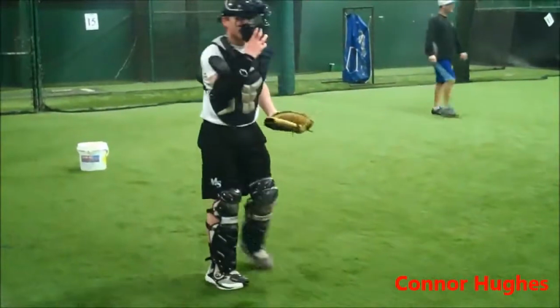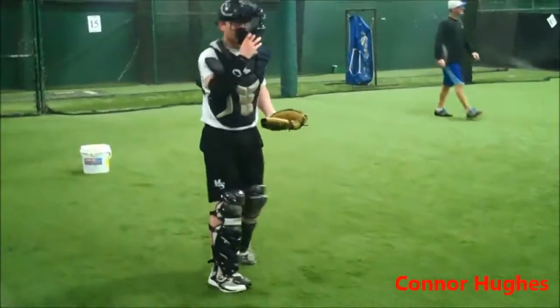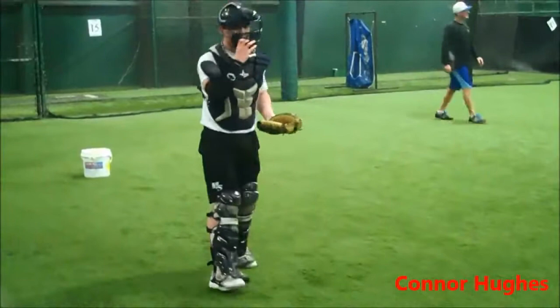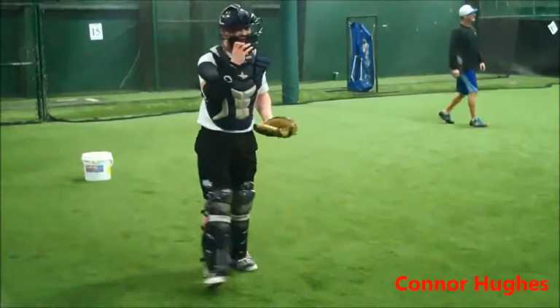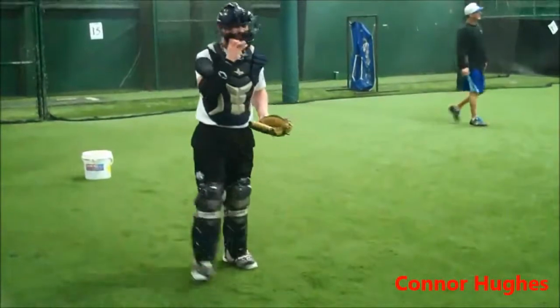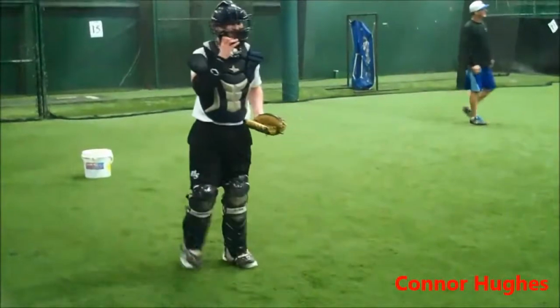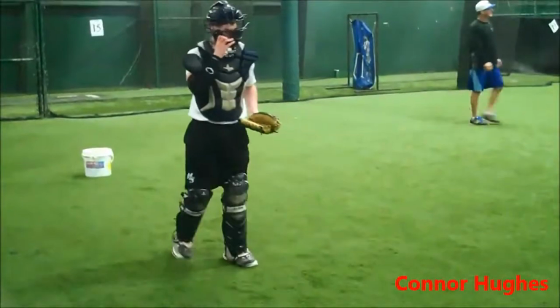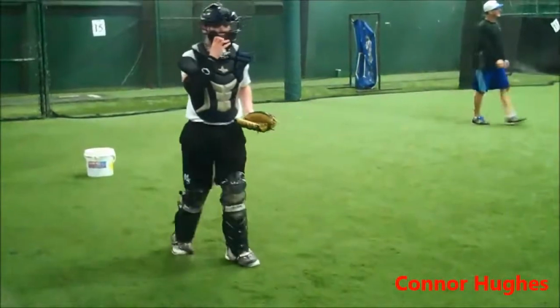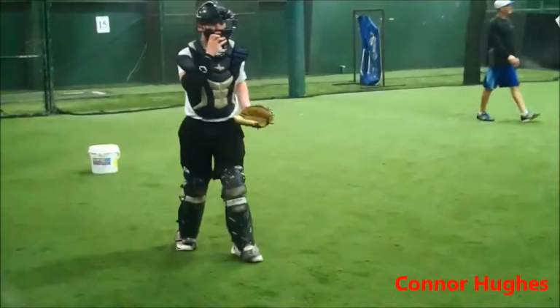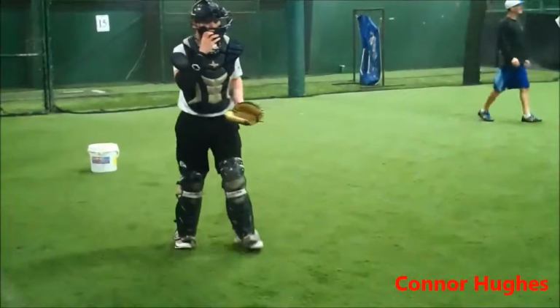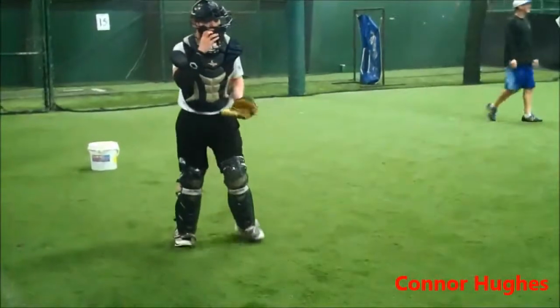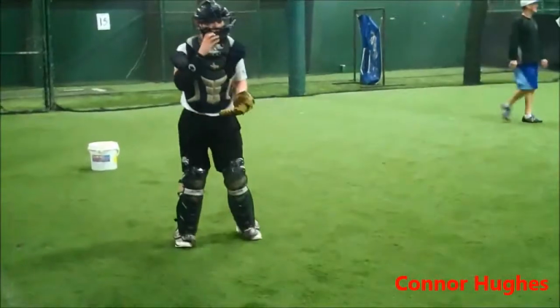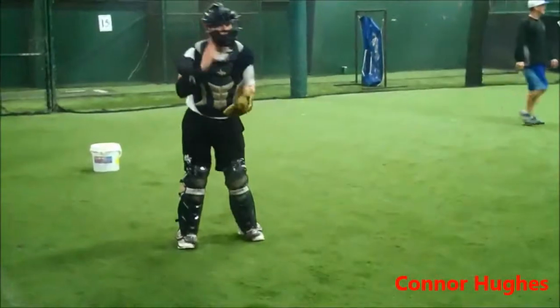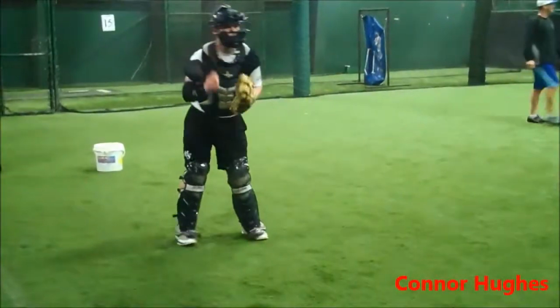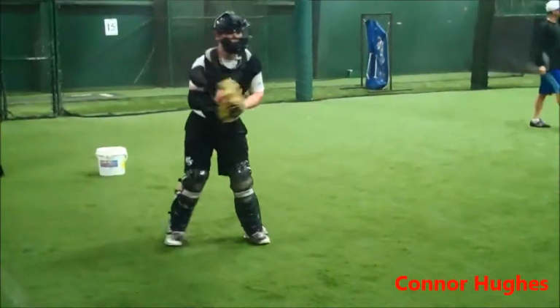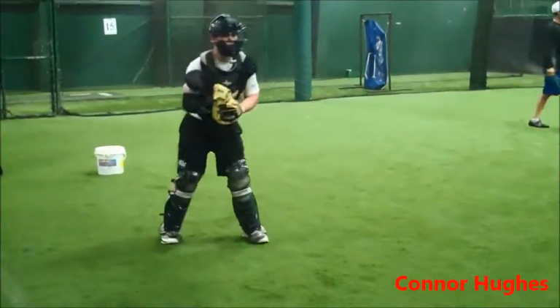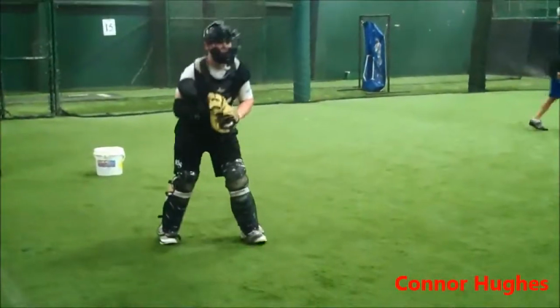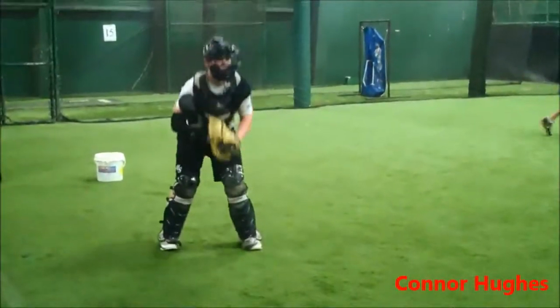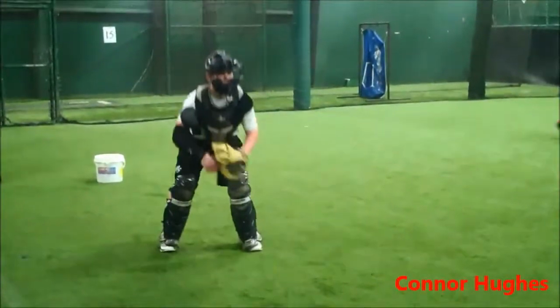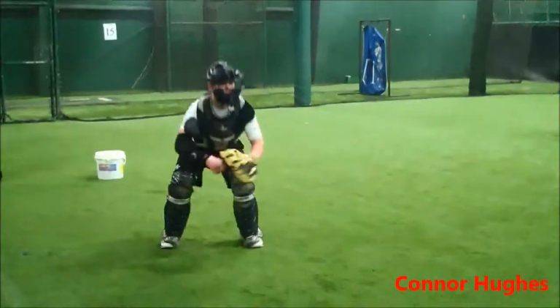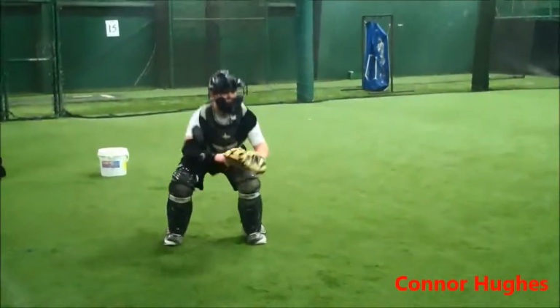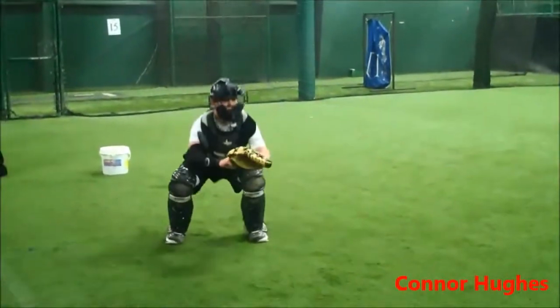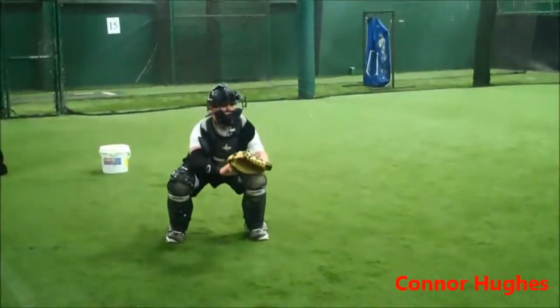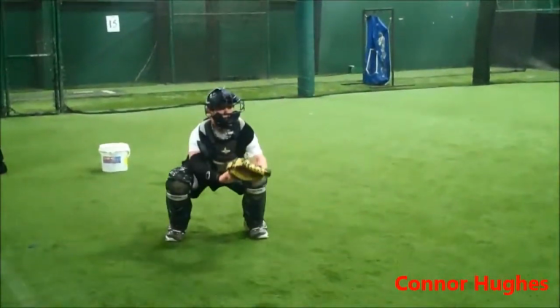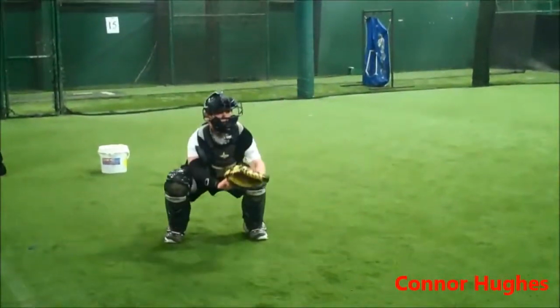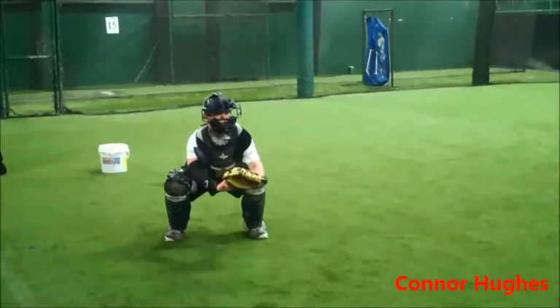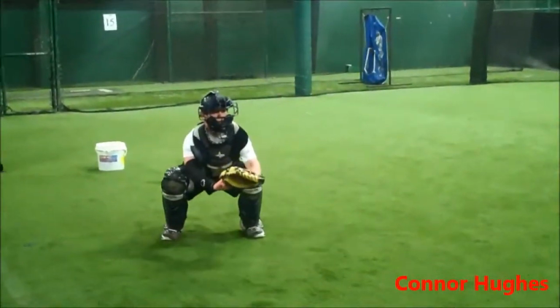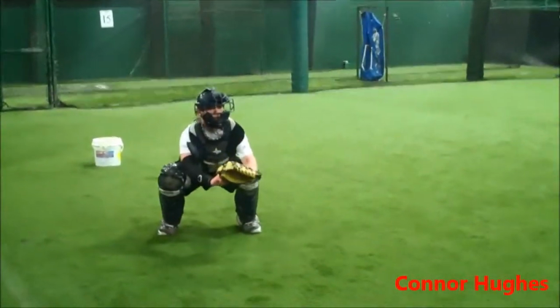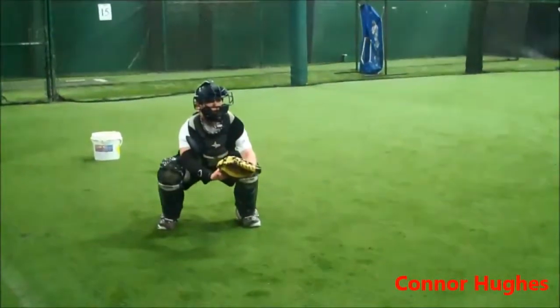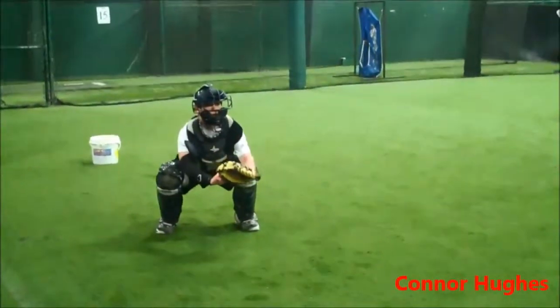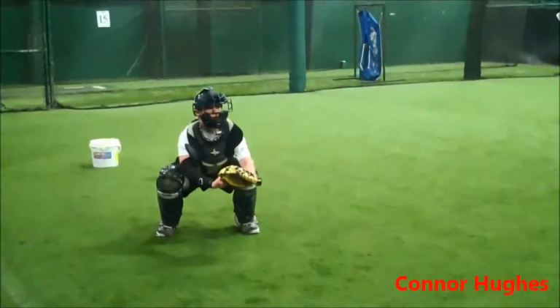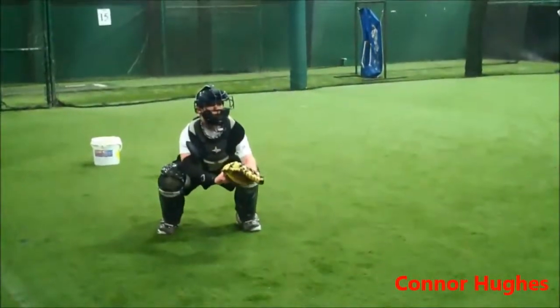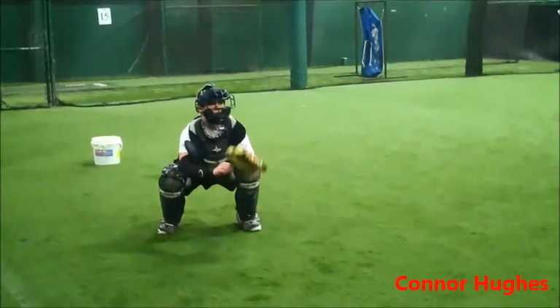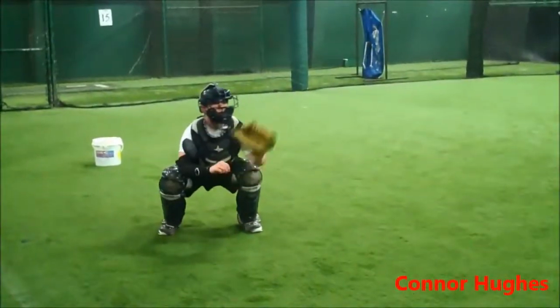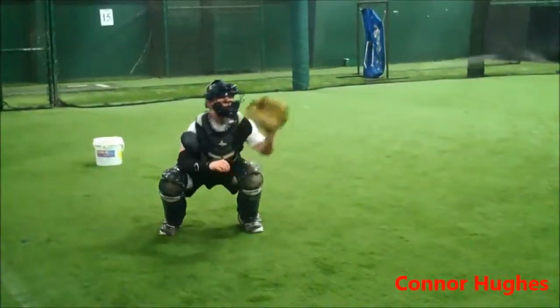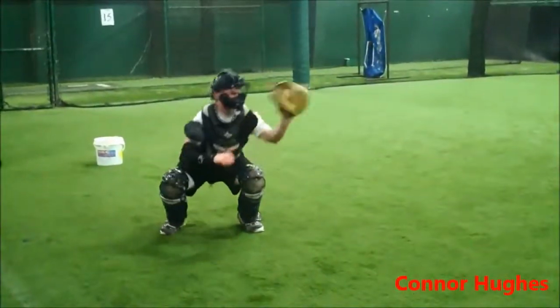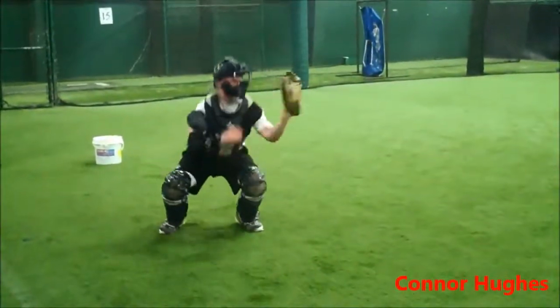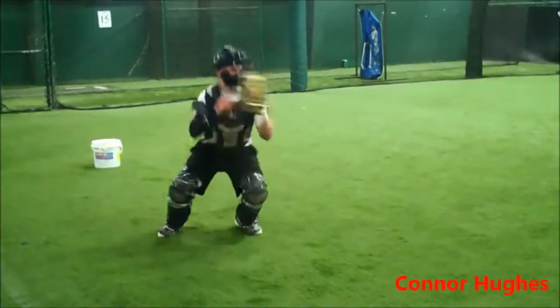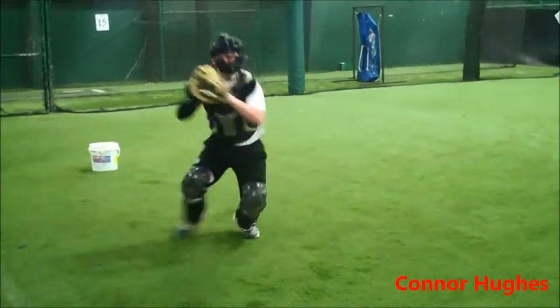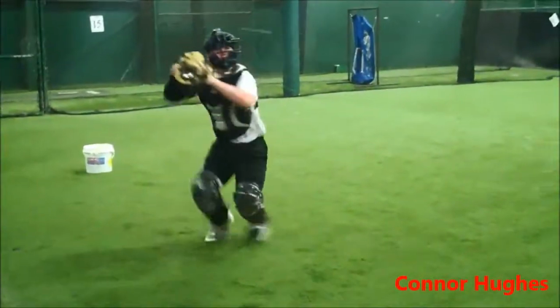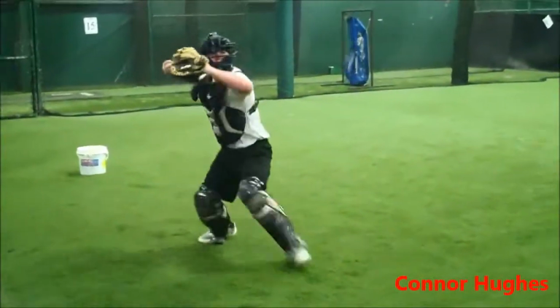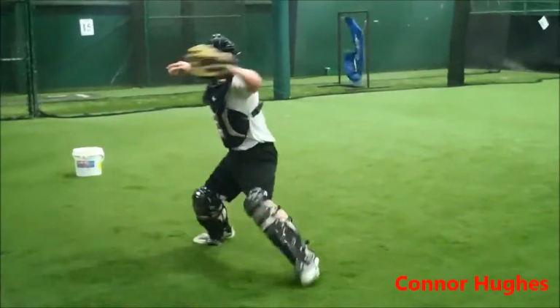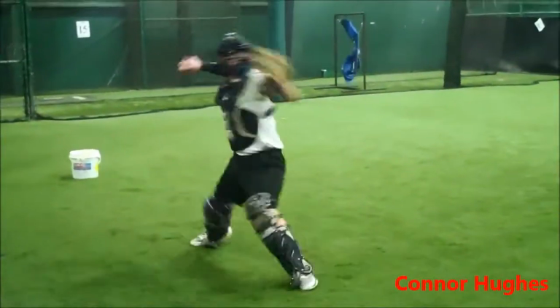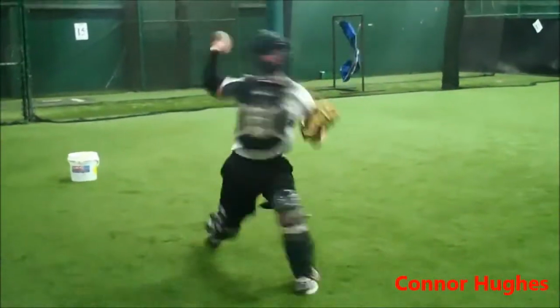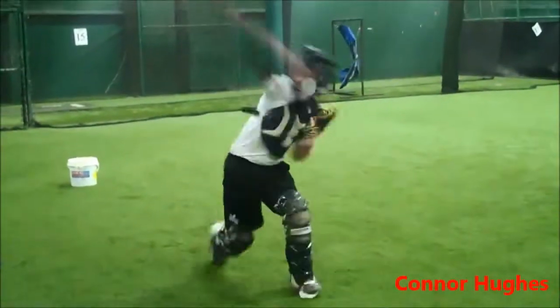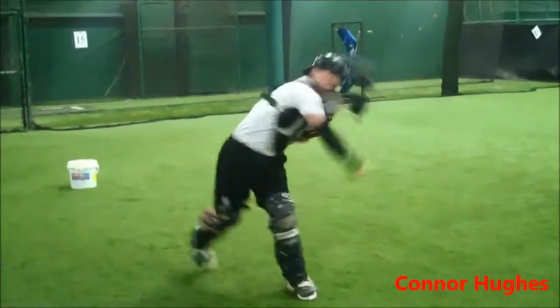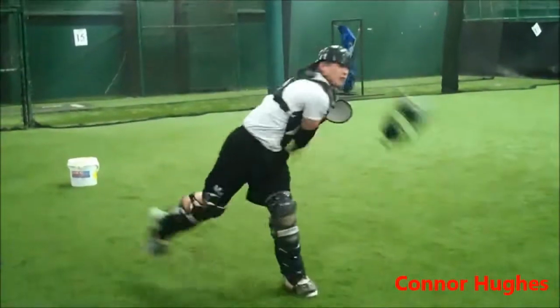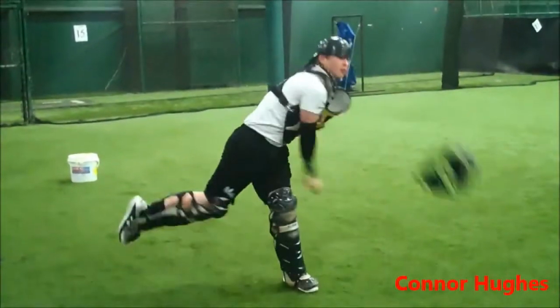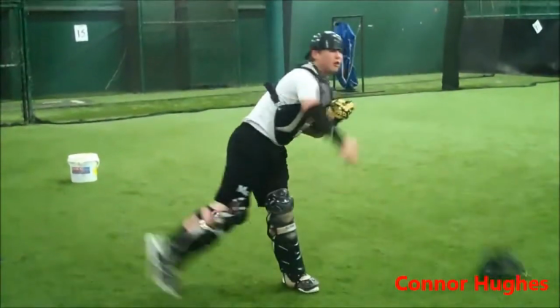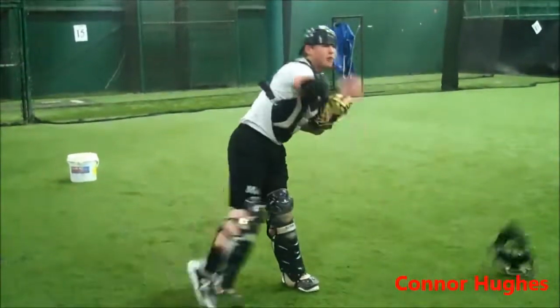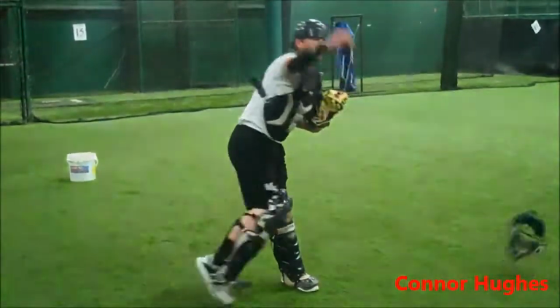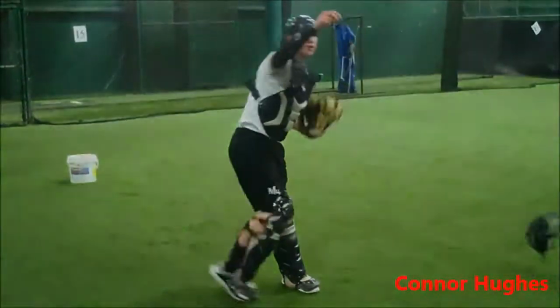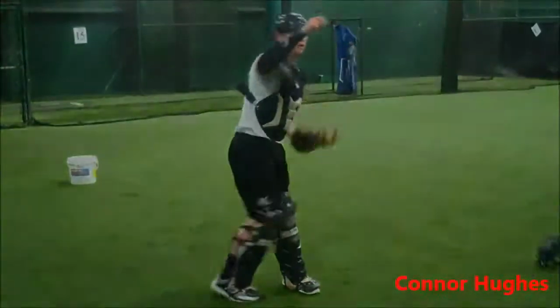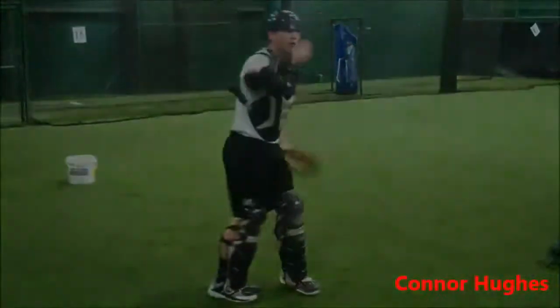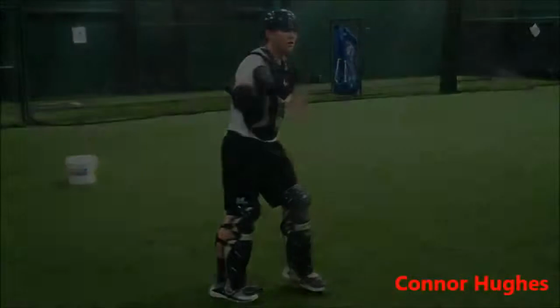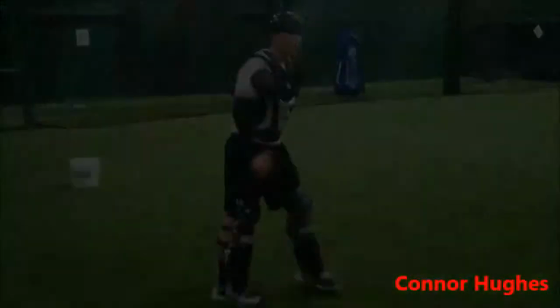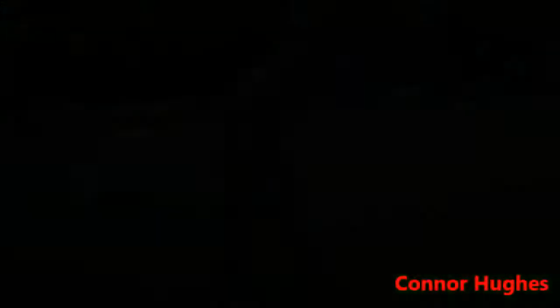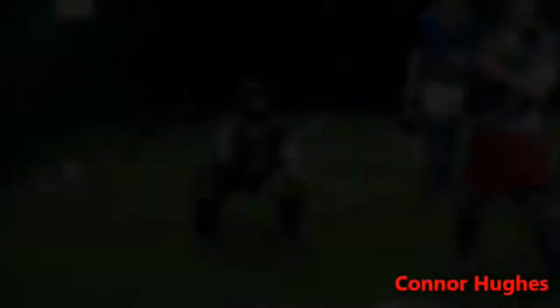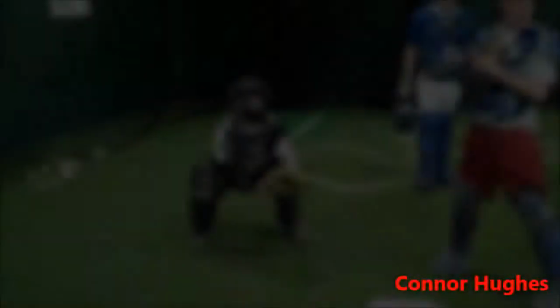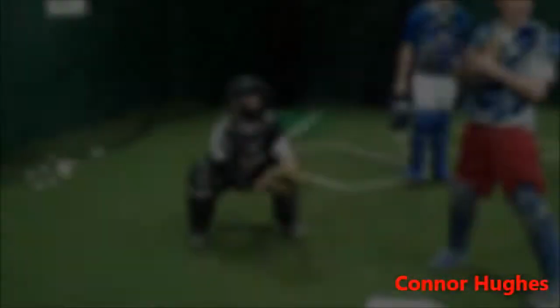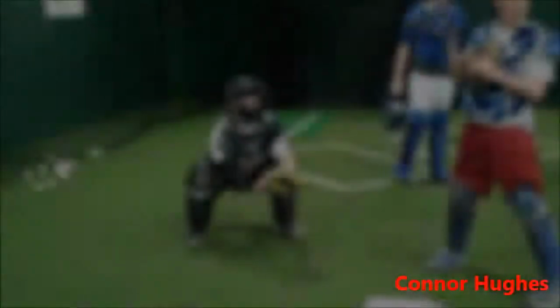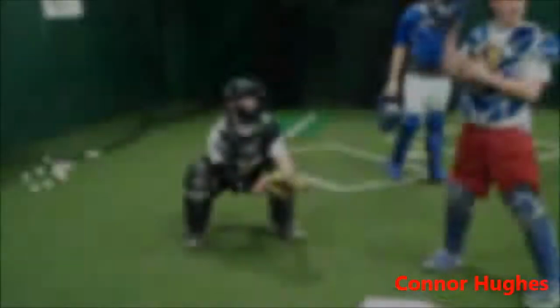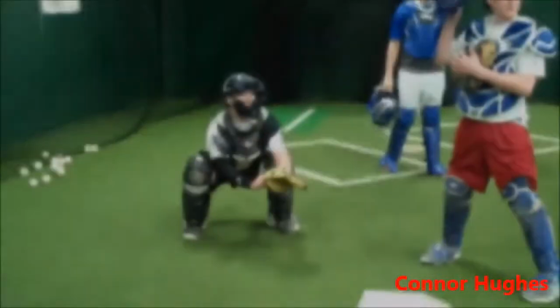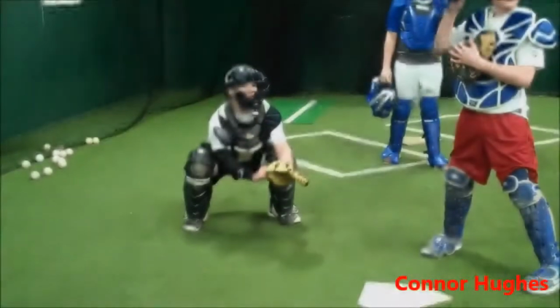Arm strength and accuracy is excellent. Love the way the ball comes off the fingertips. The extension is tremendous.